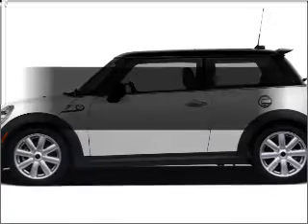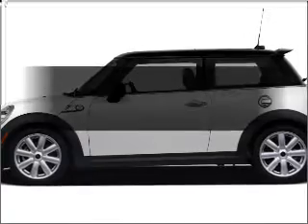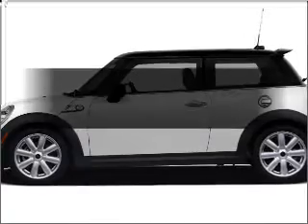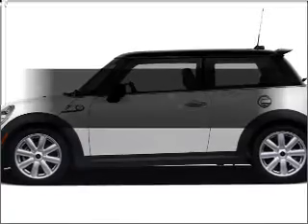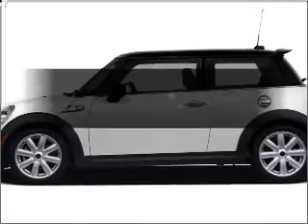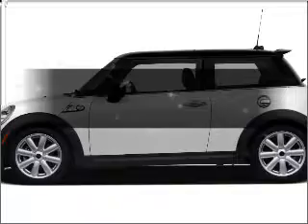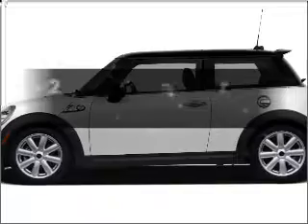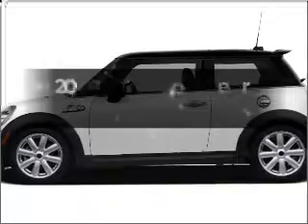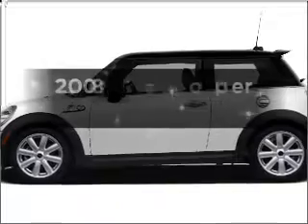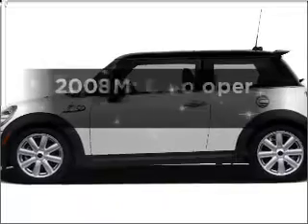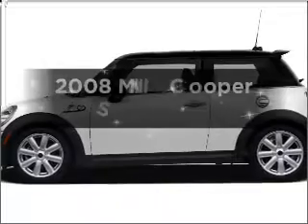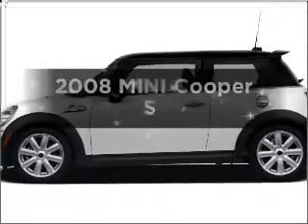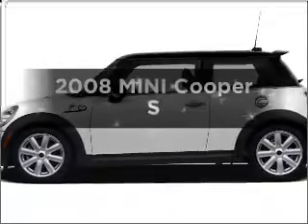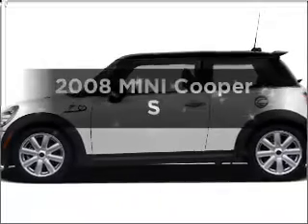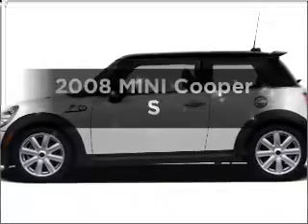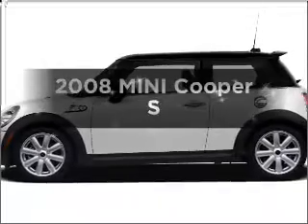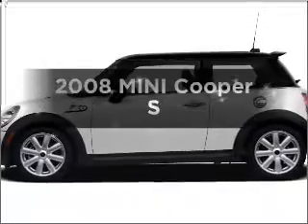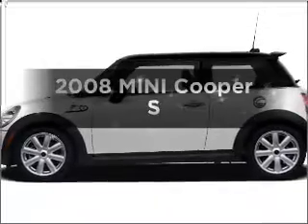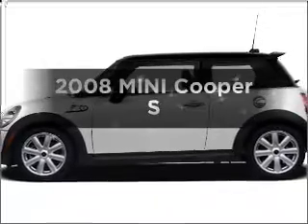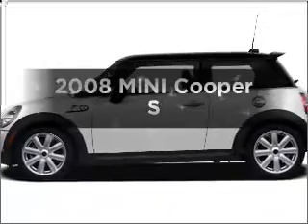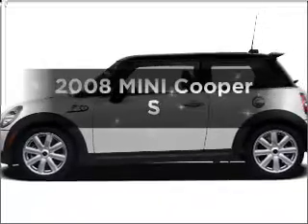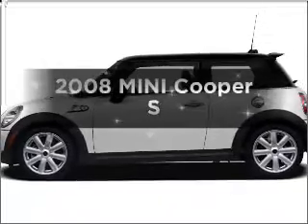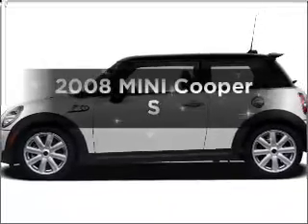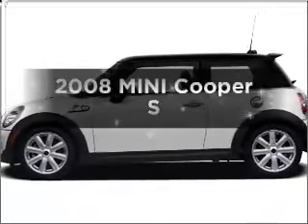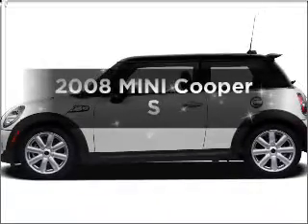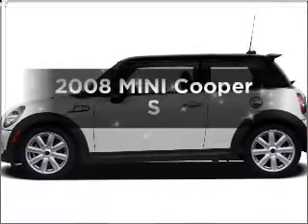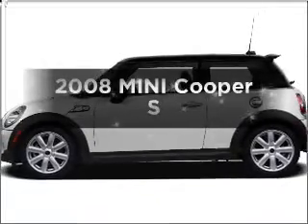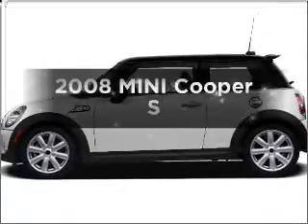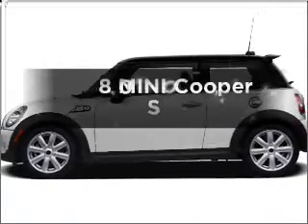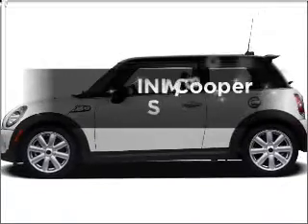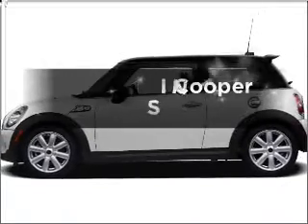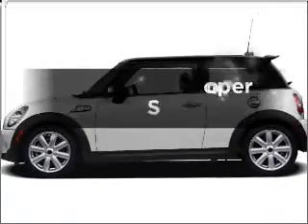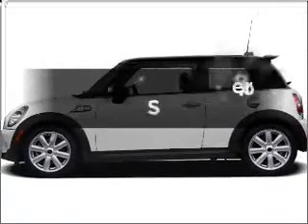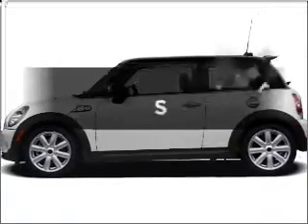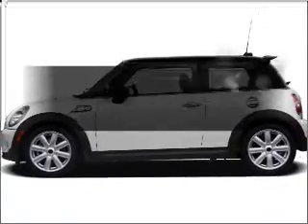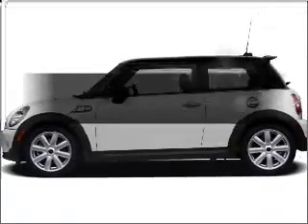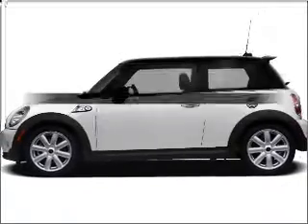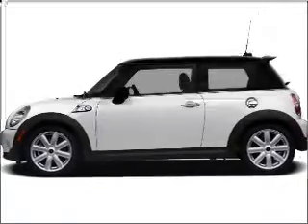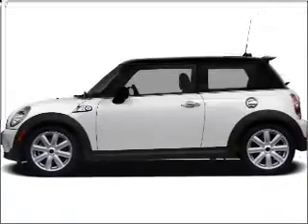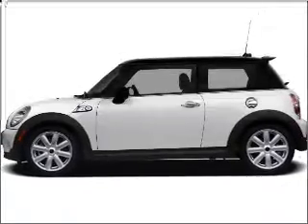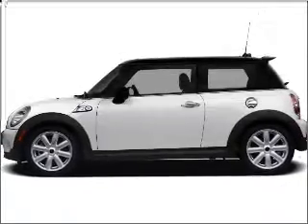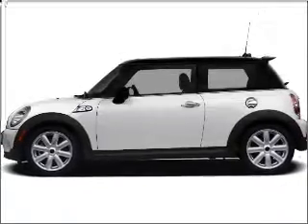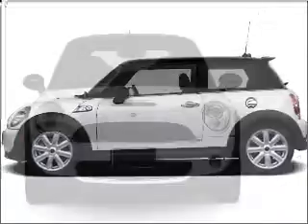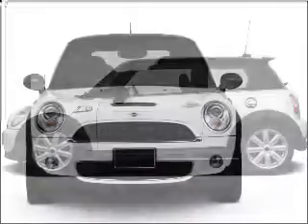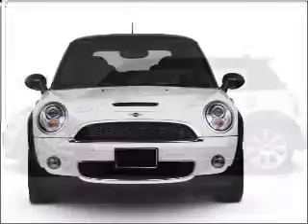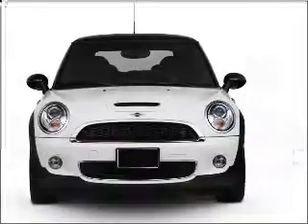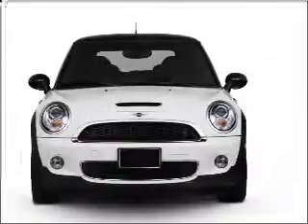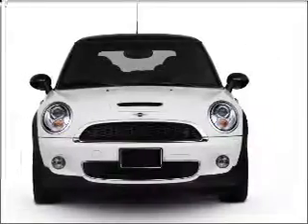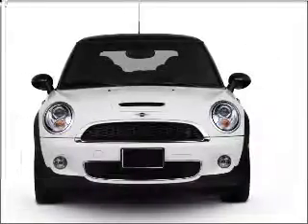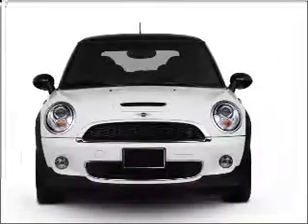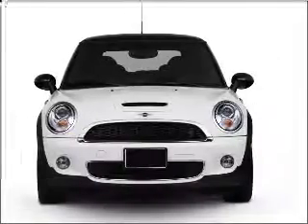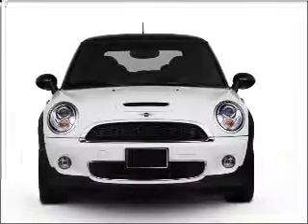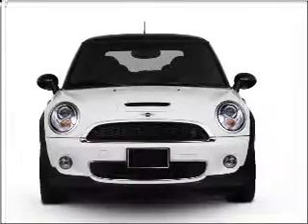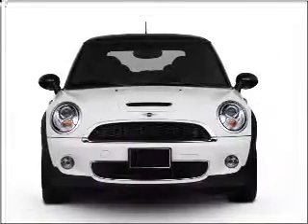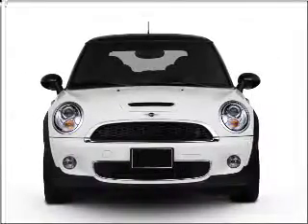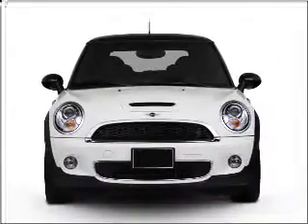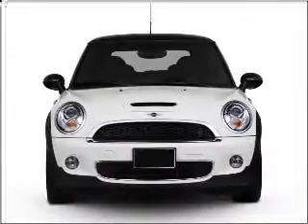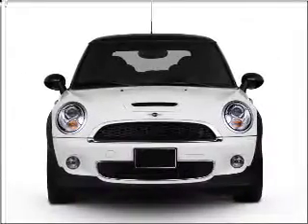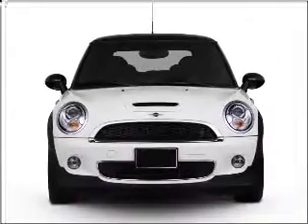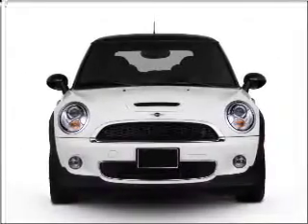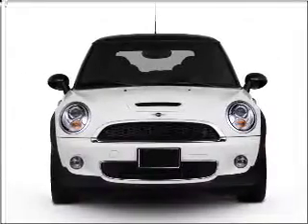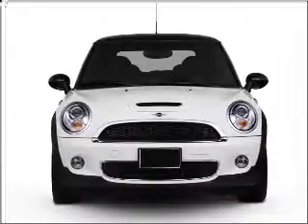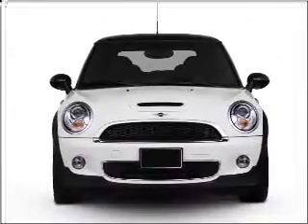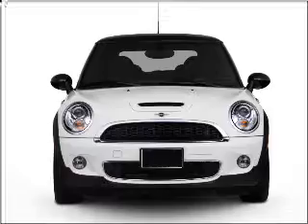Get noticed in this 2008 Mini Cooper. If you're looking for a first rate auto, this one could be yours today.